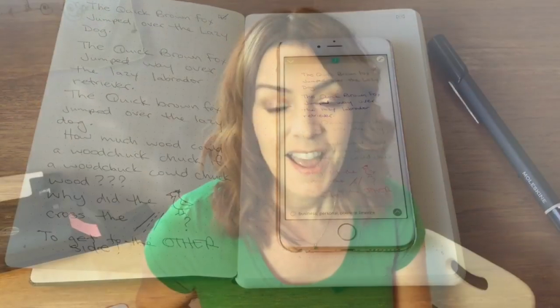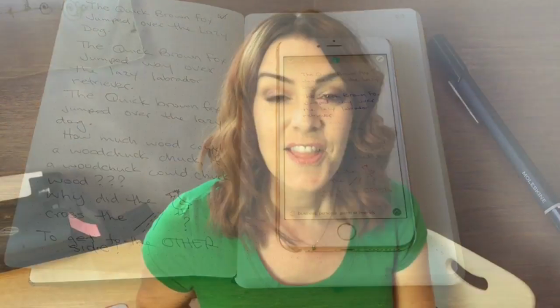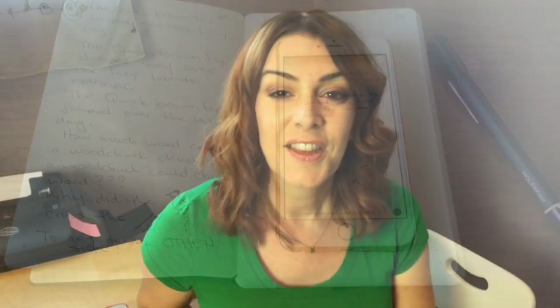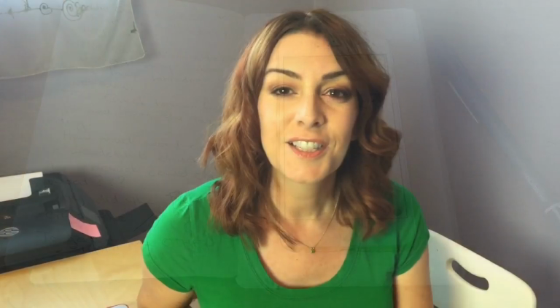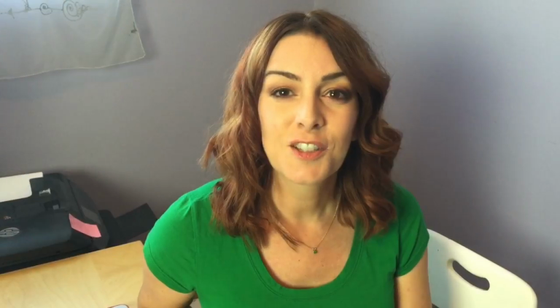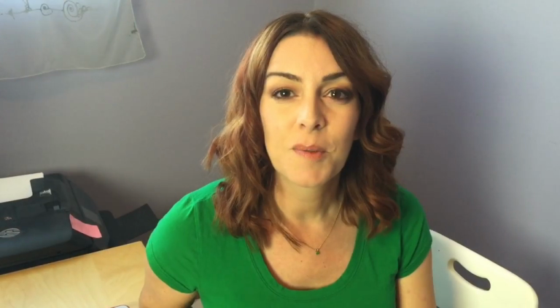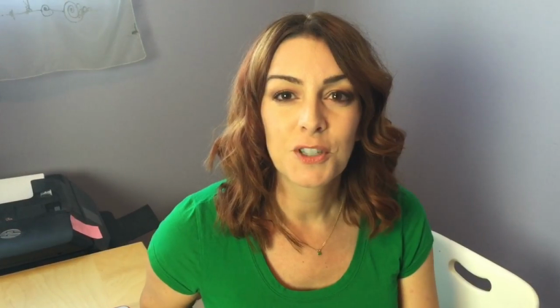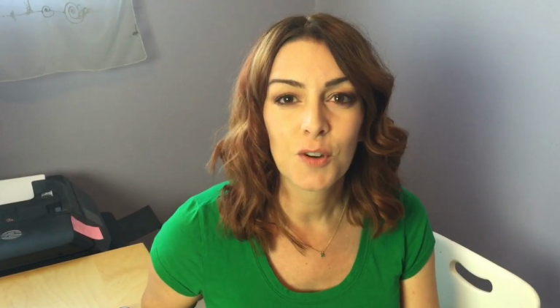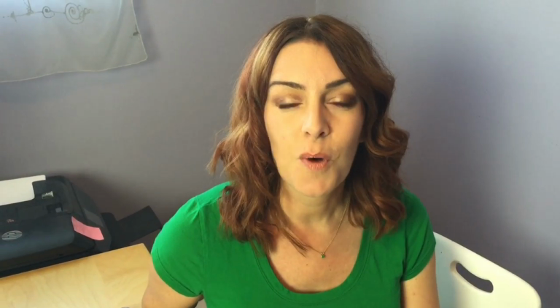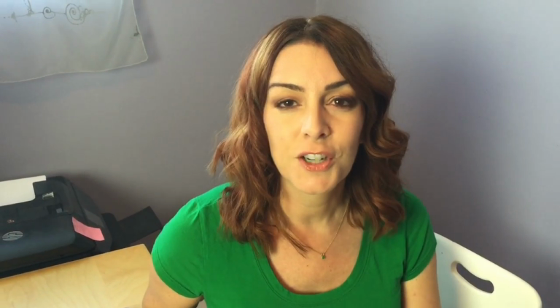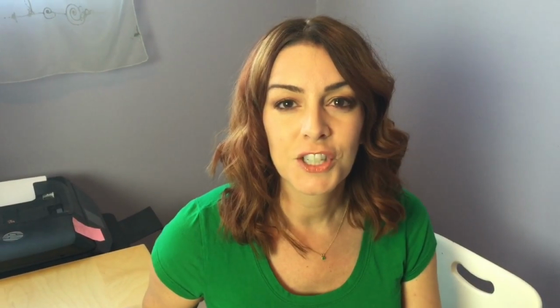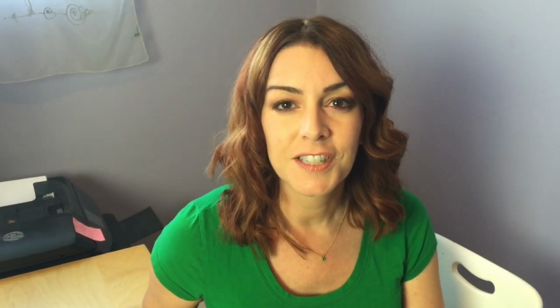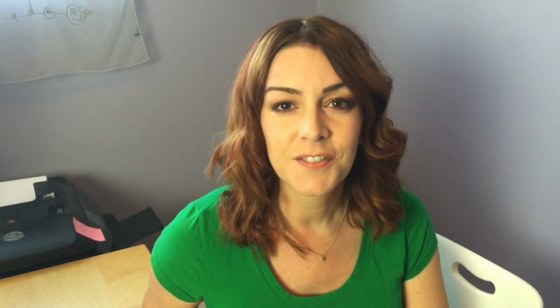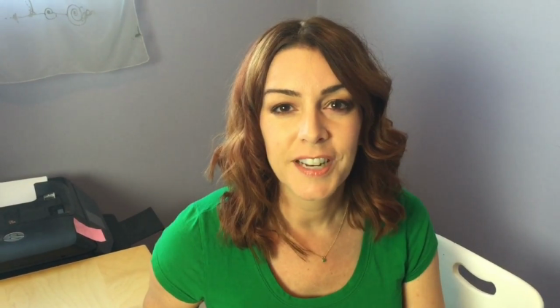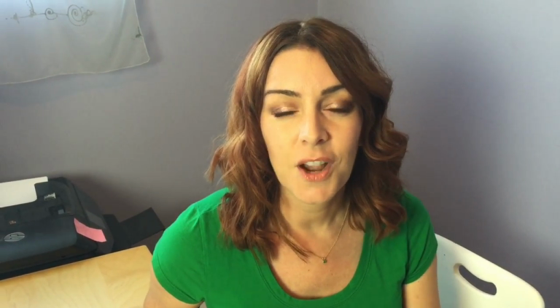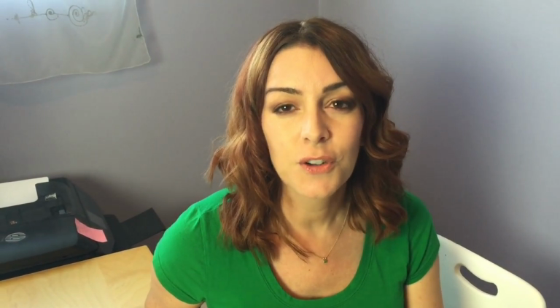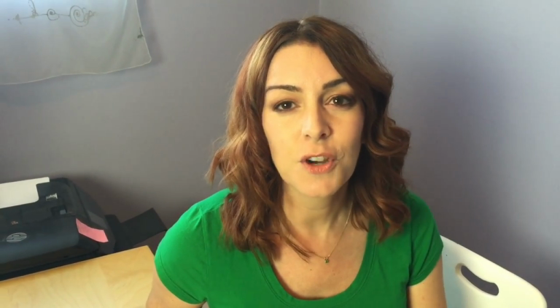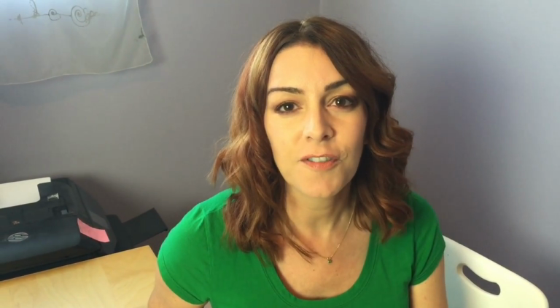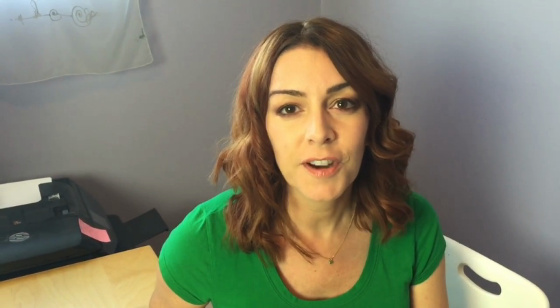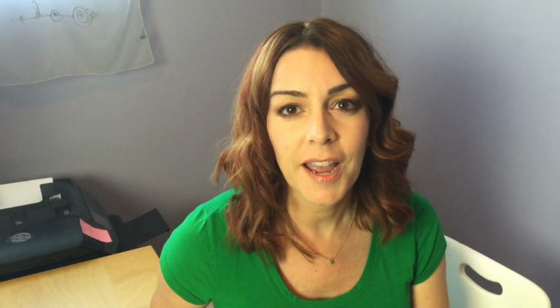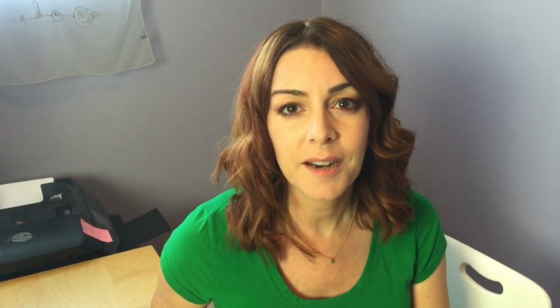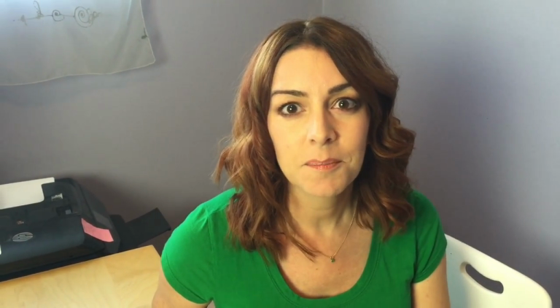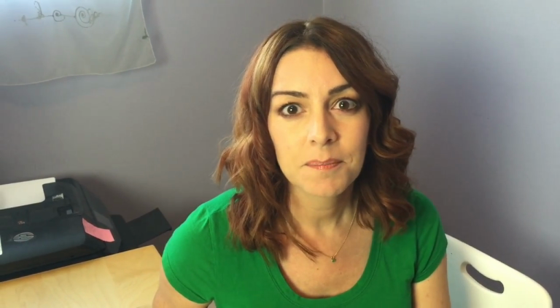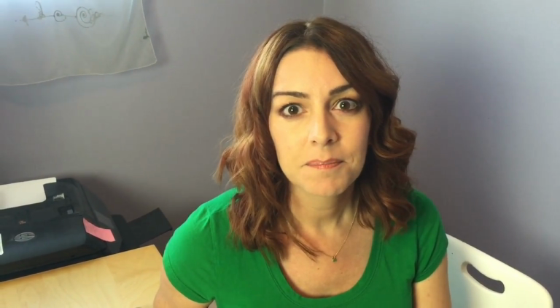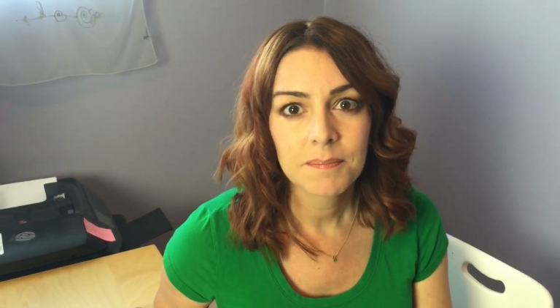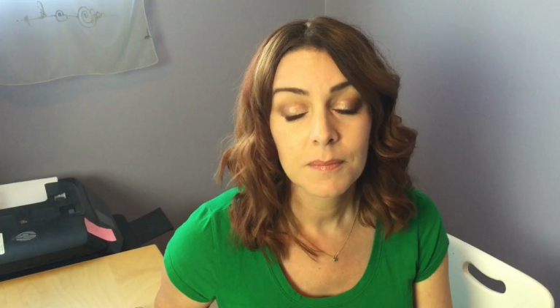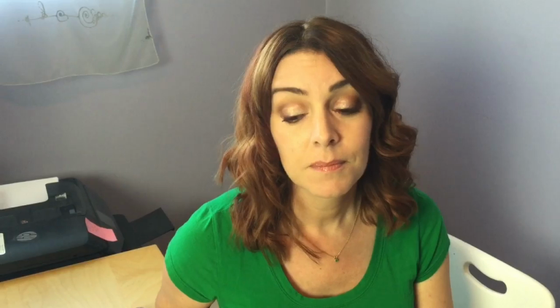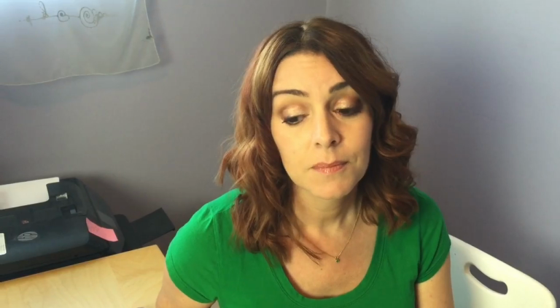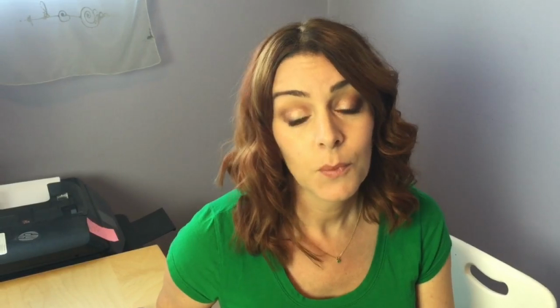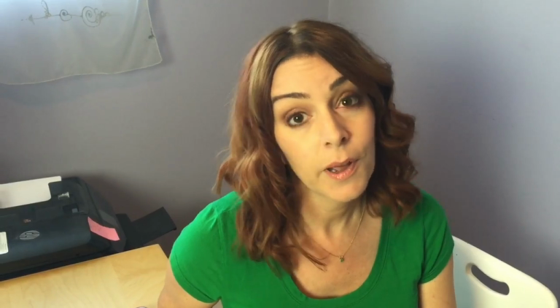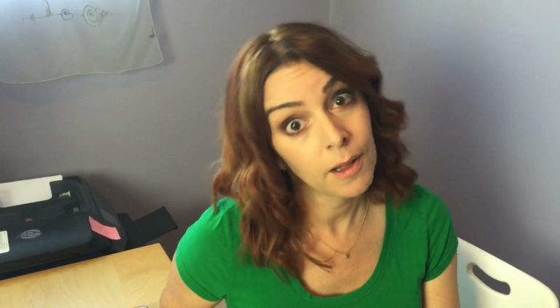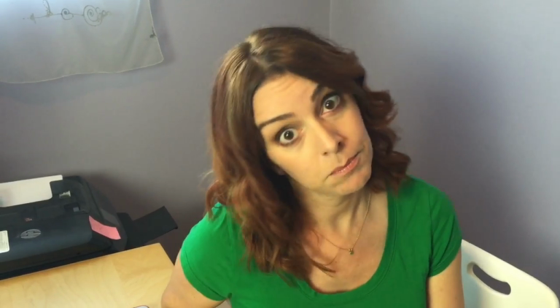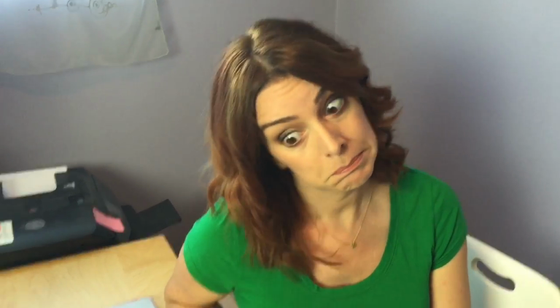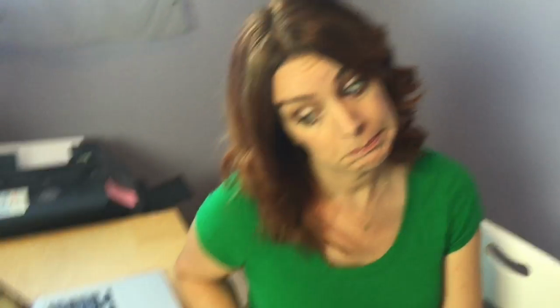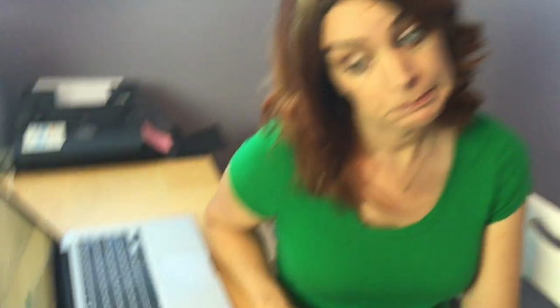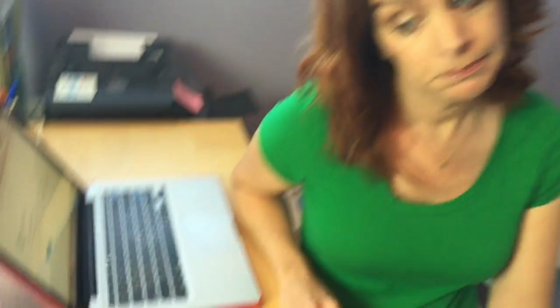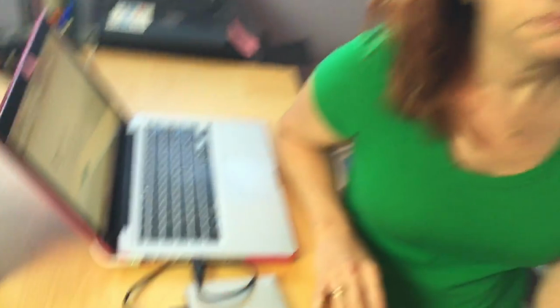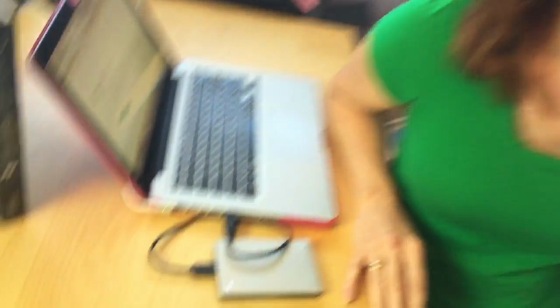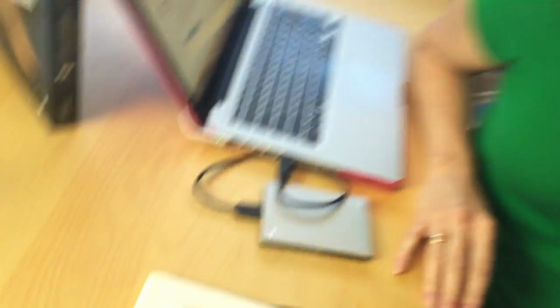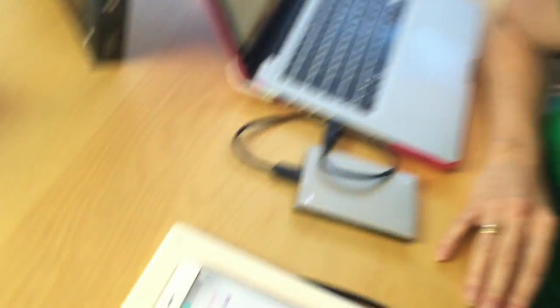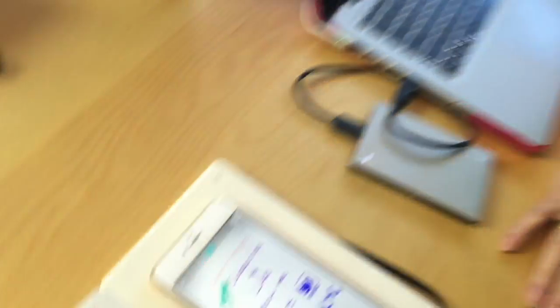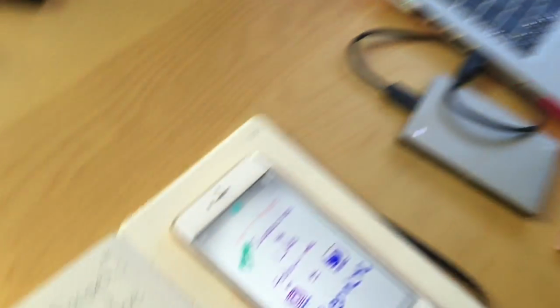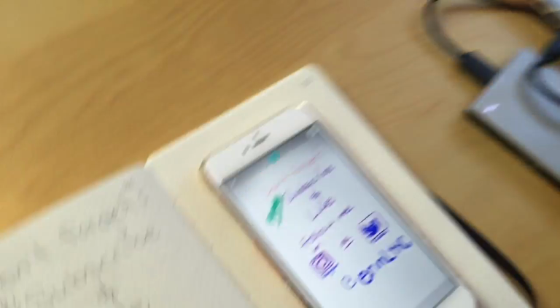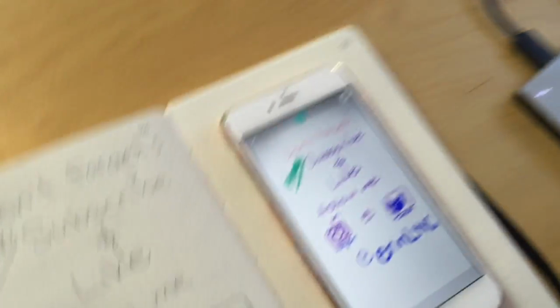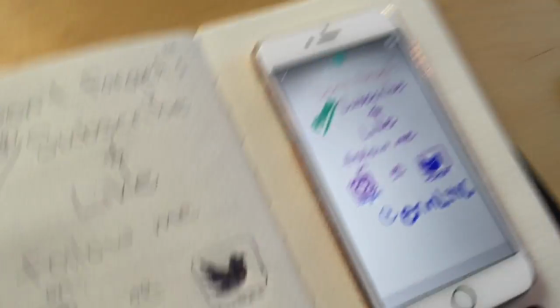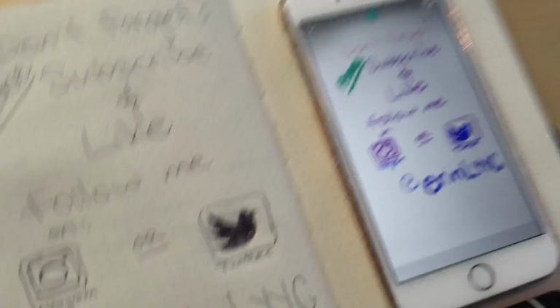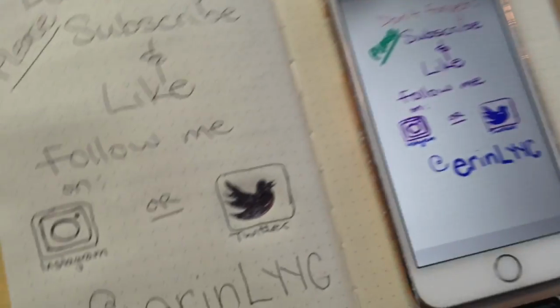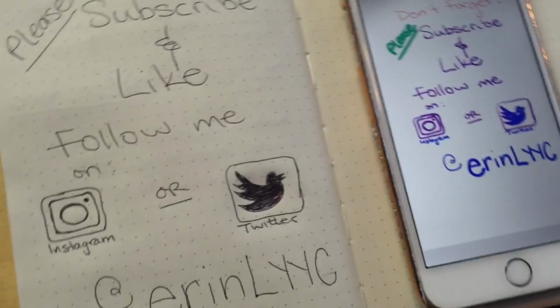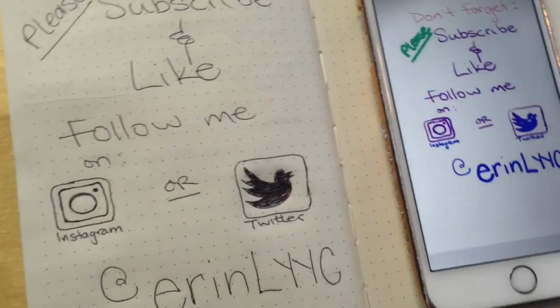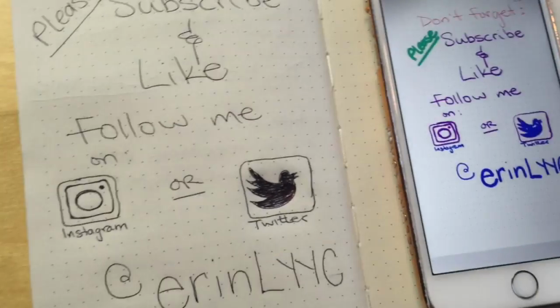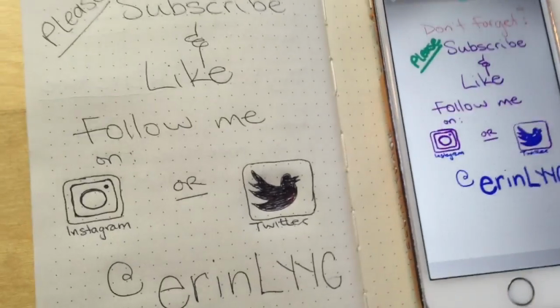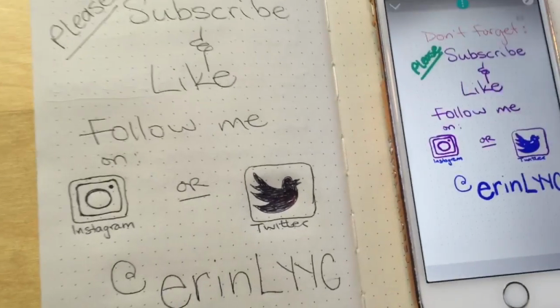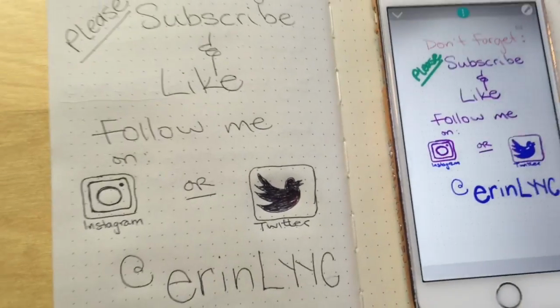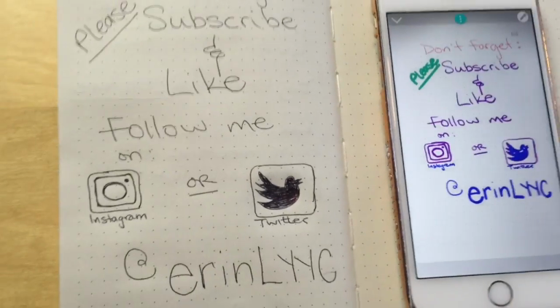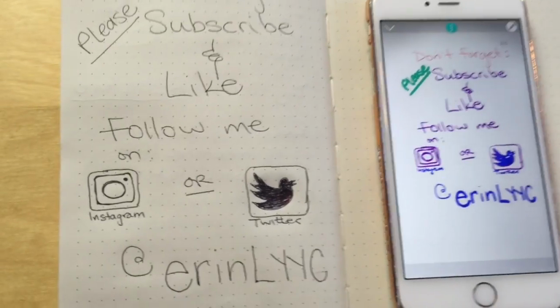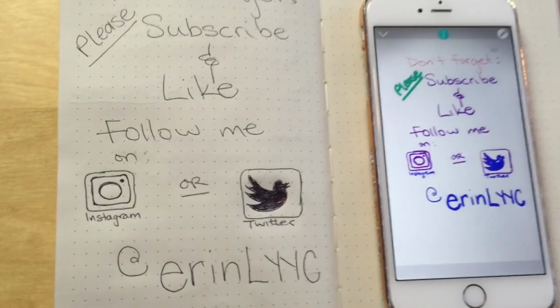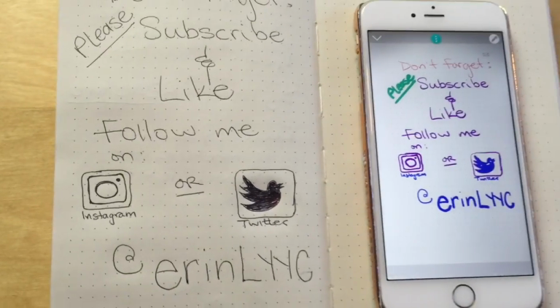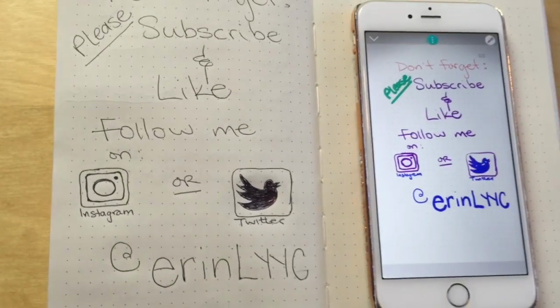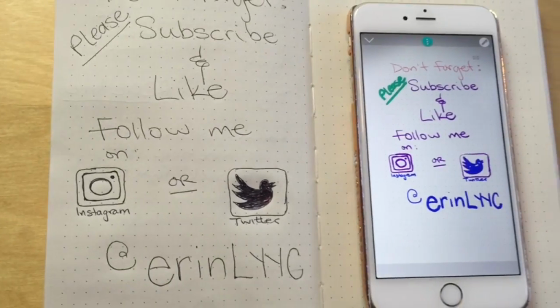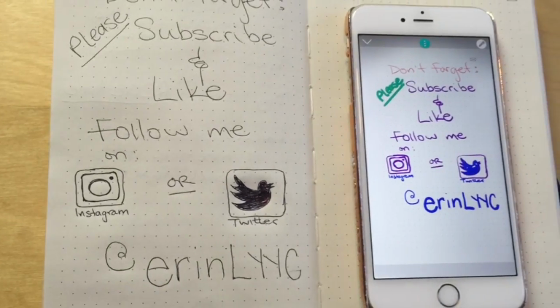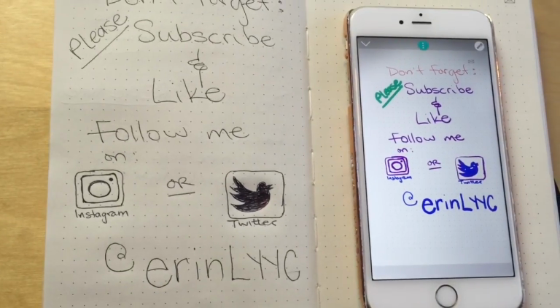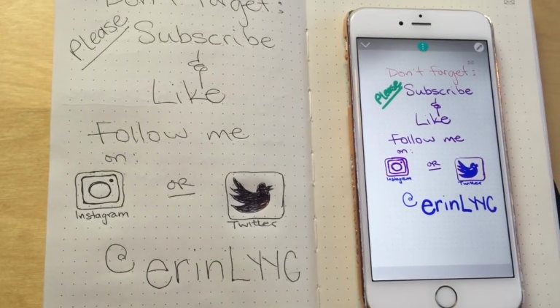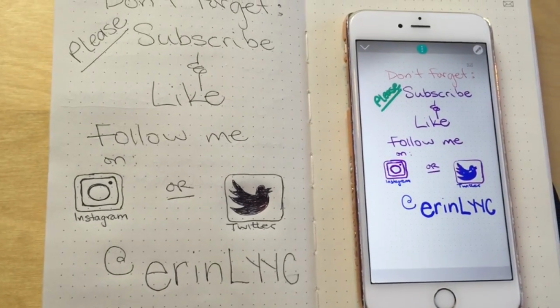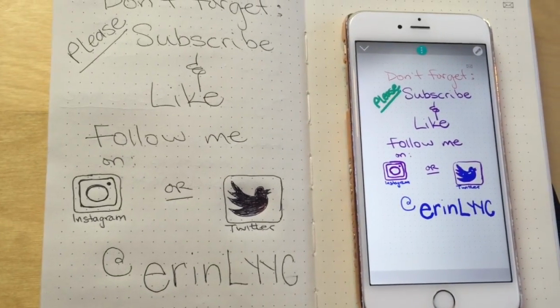Thanks so much for watching this video. This thing is awesome.